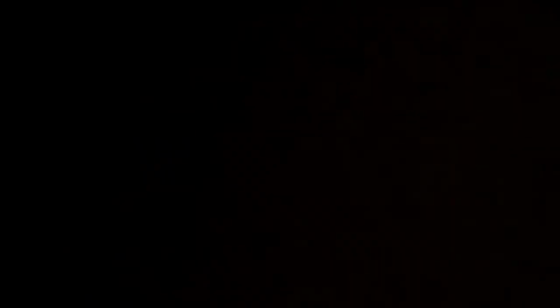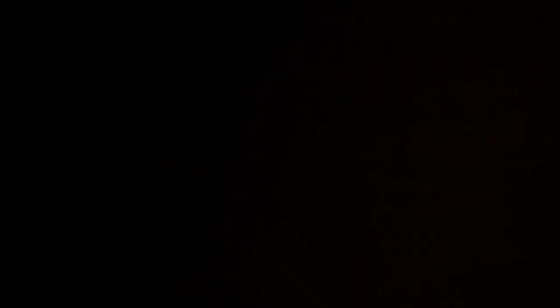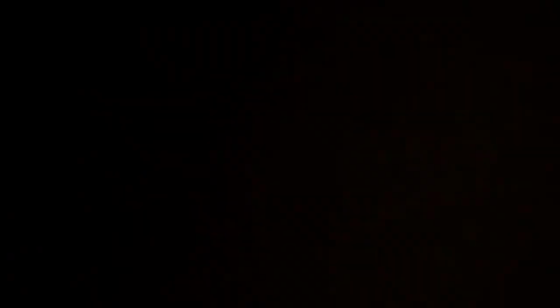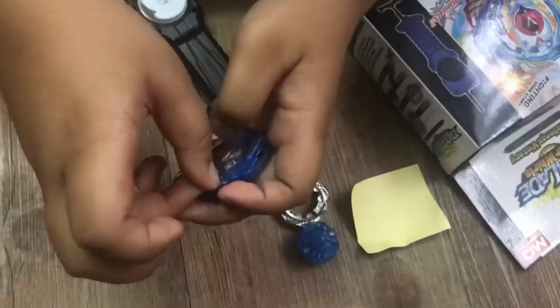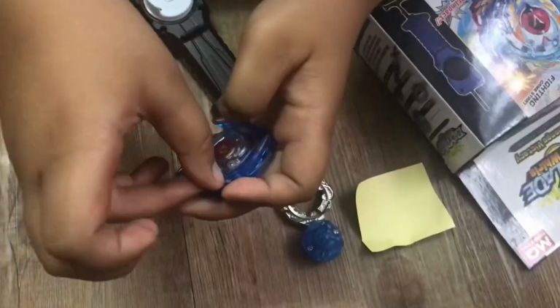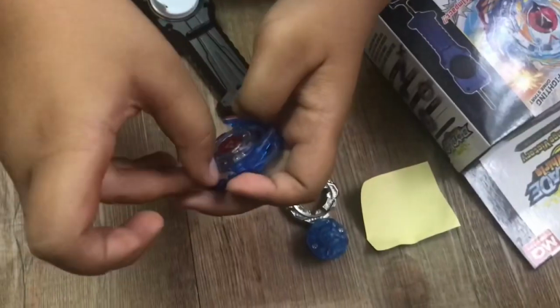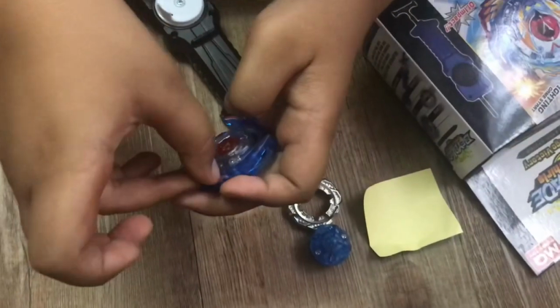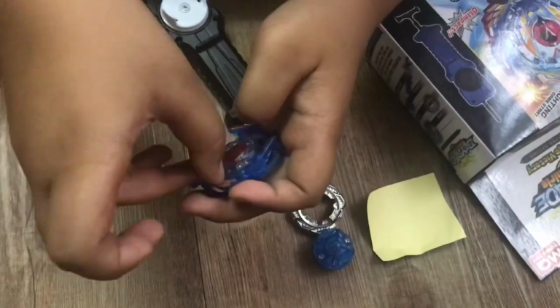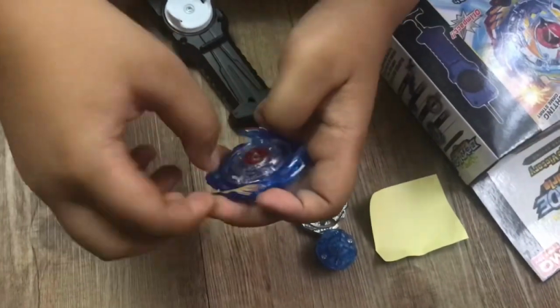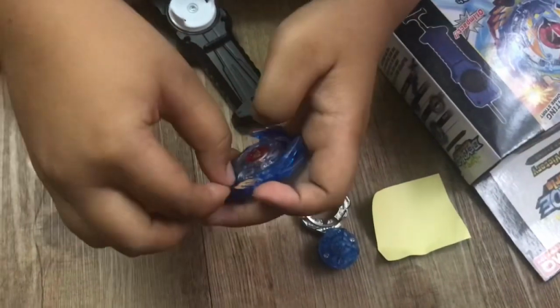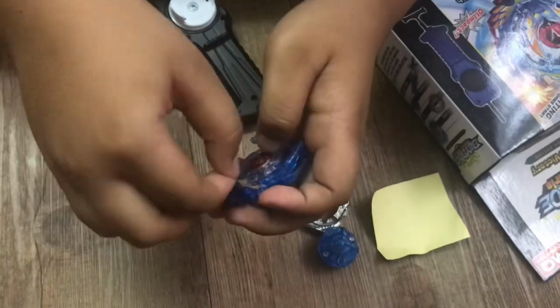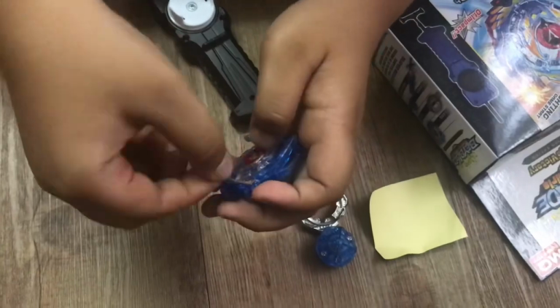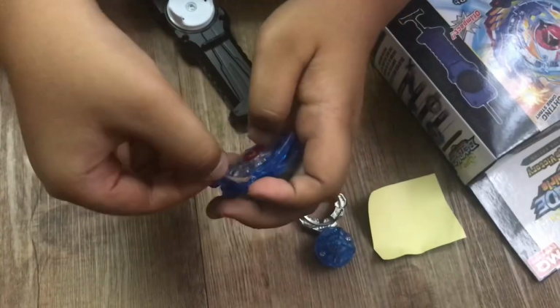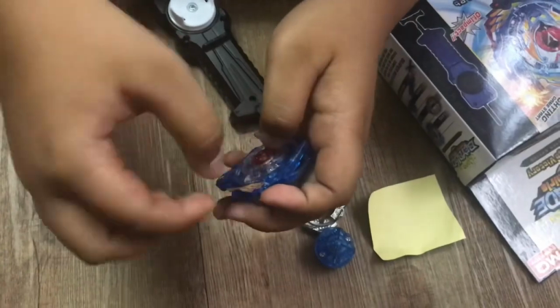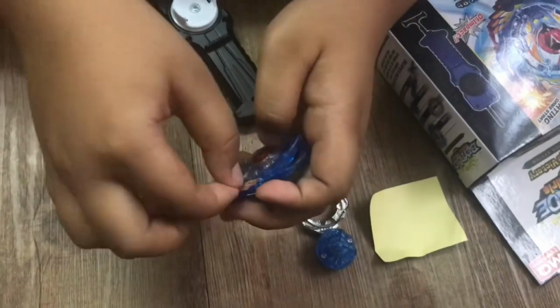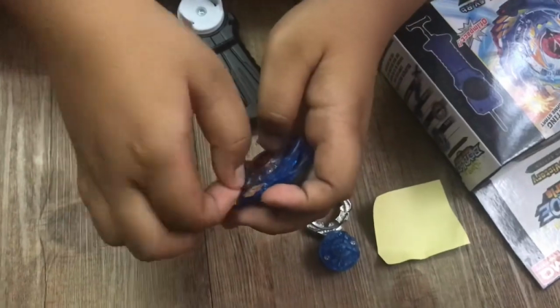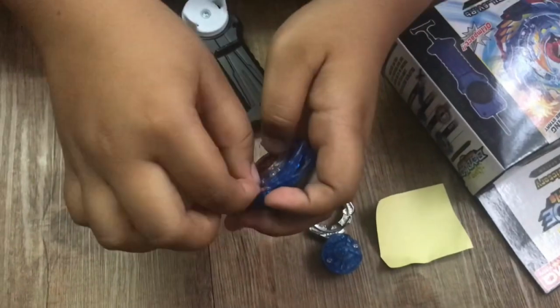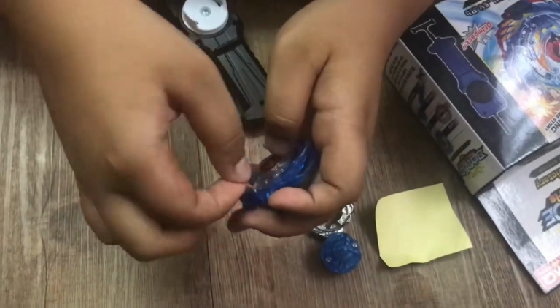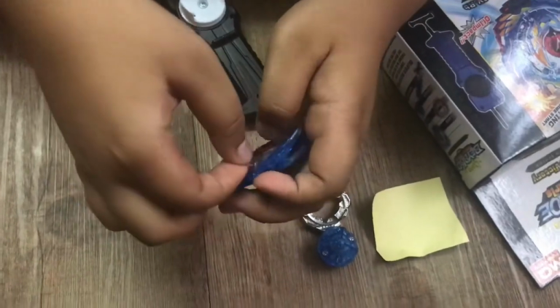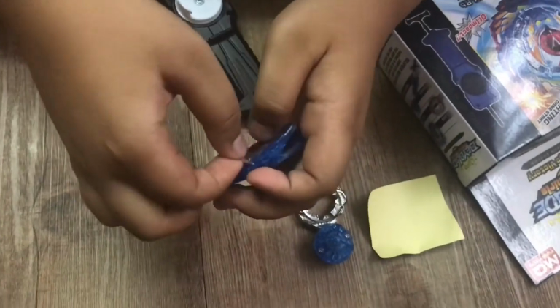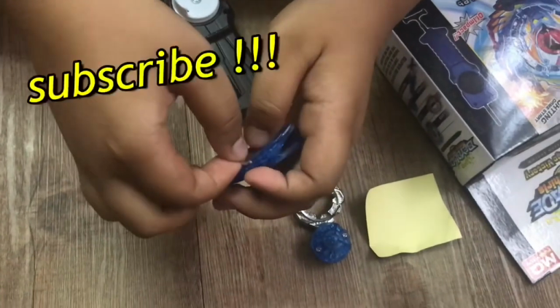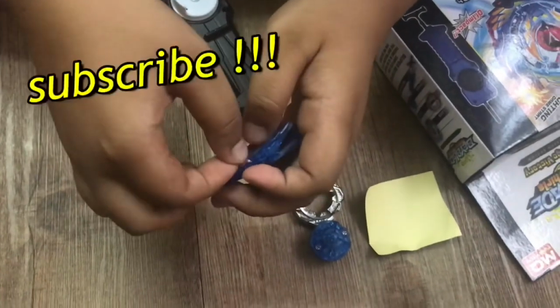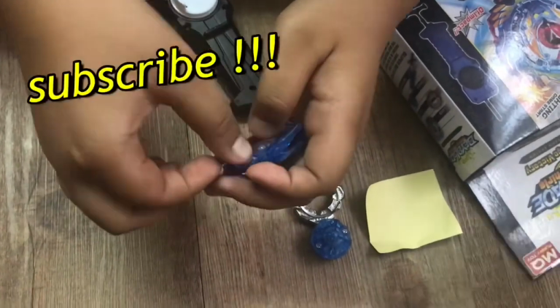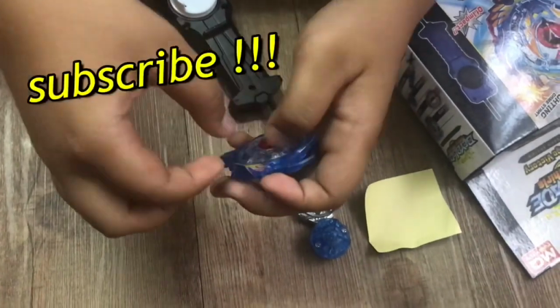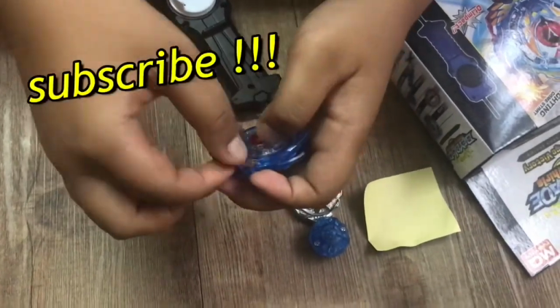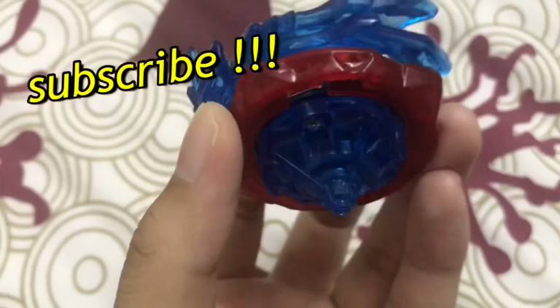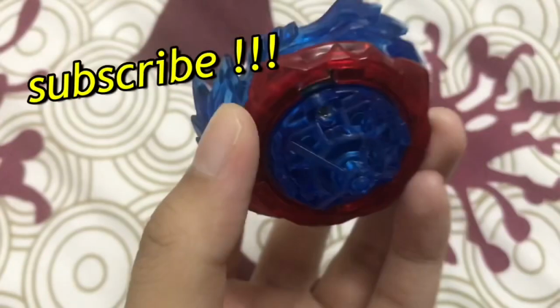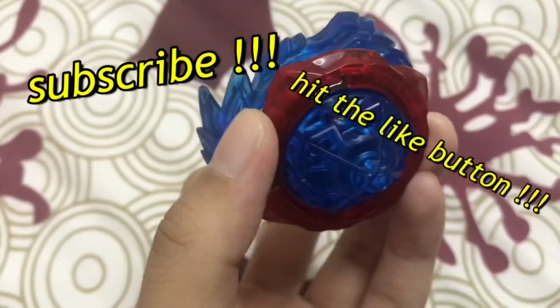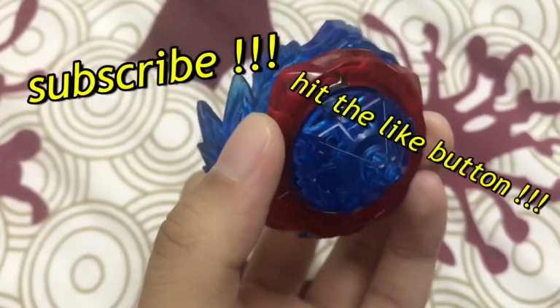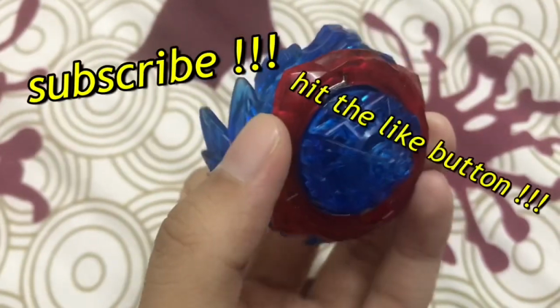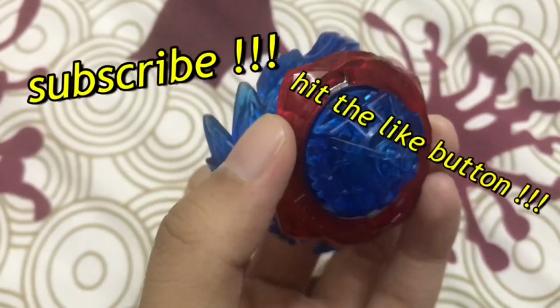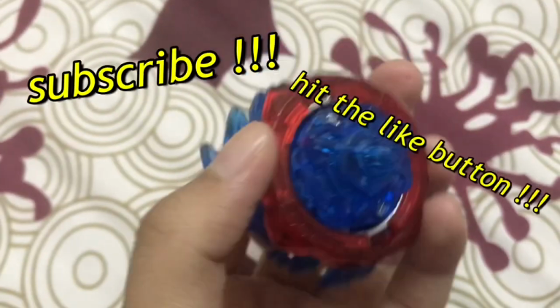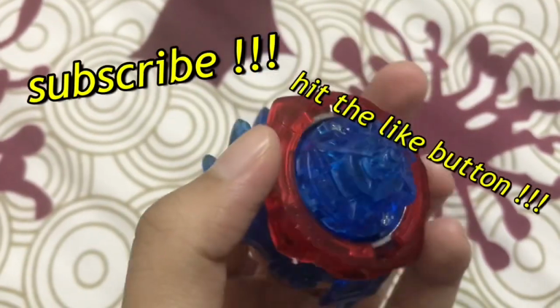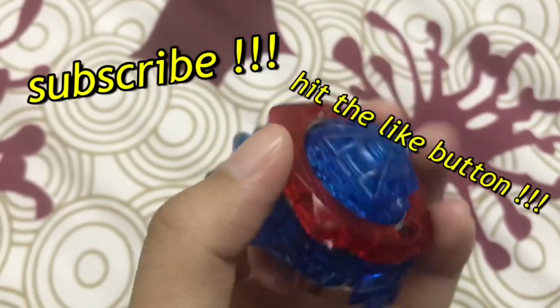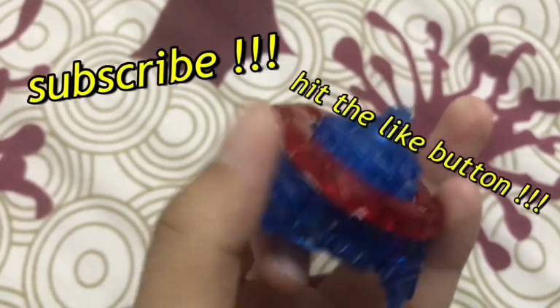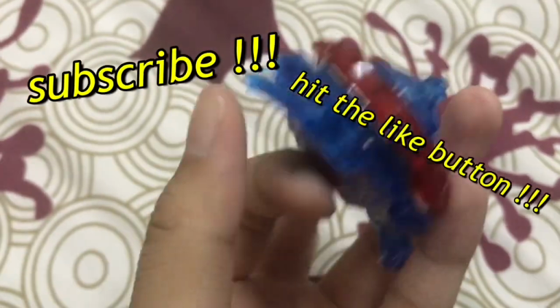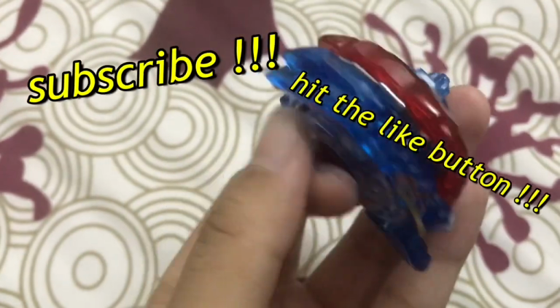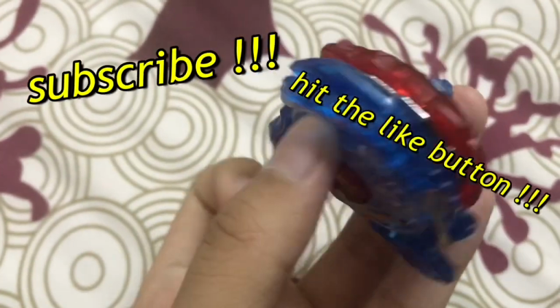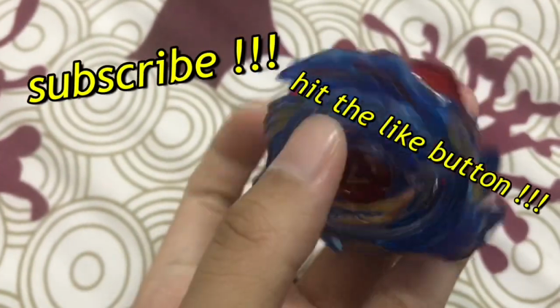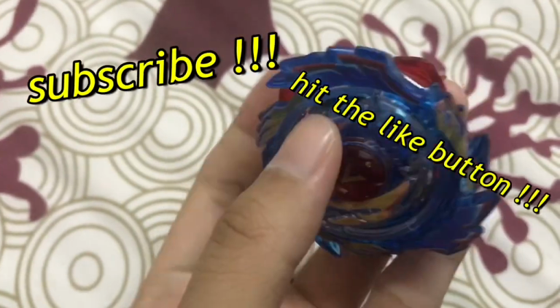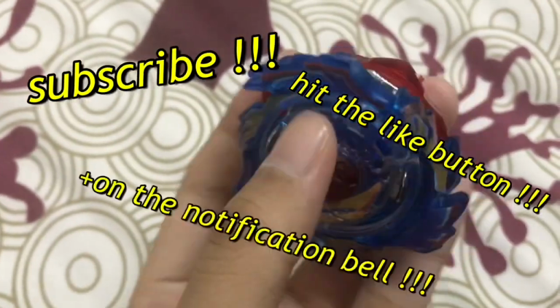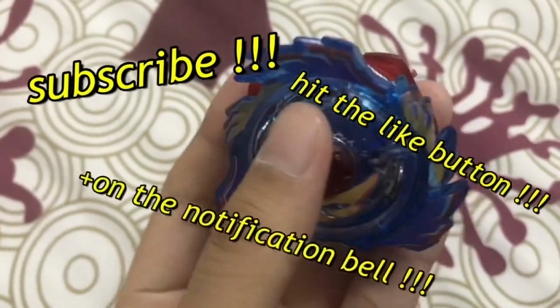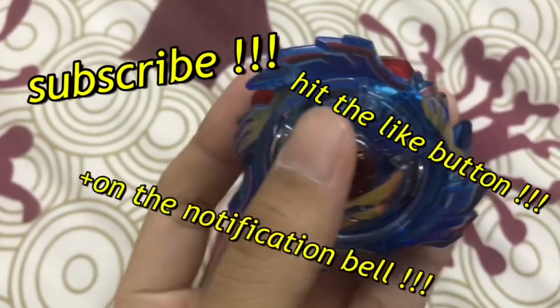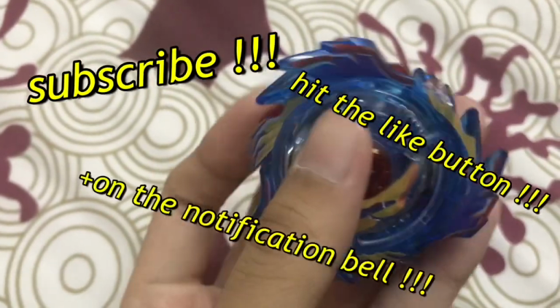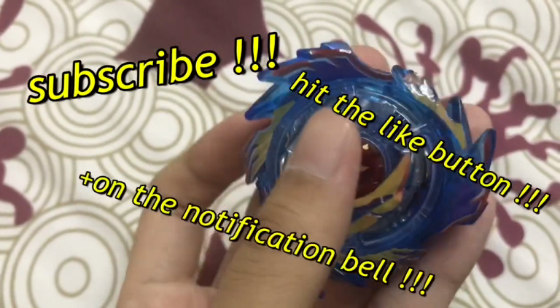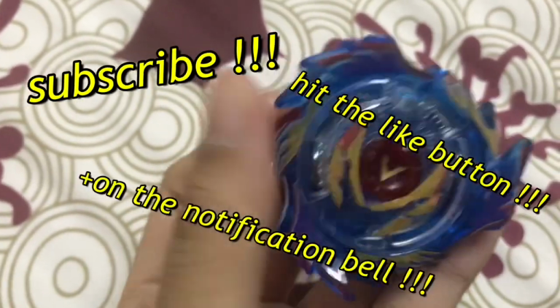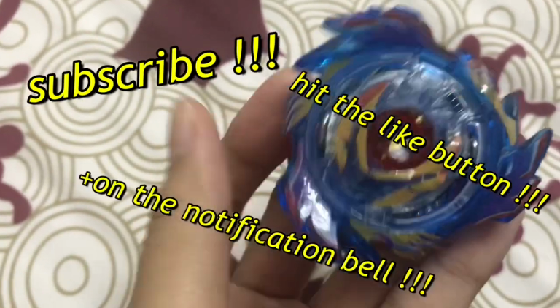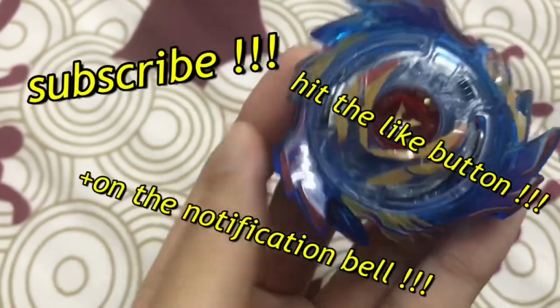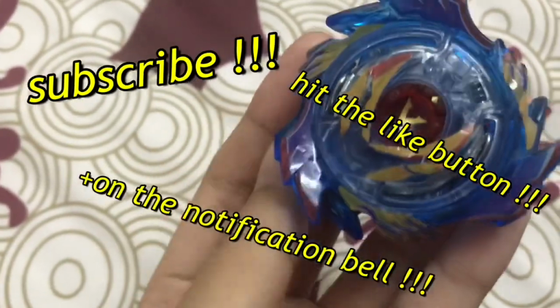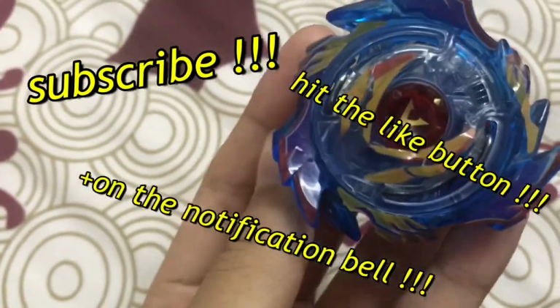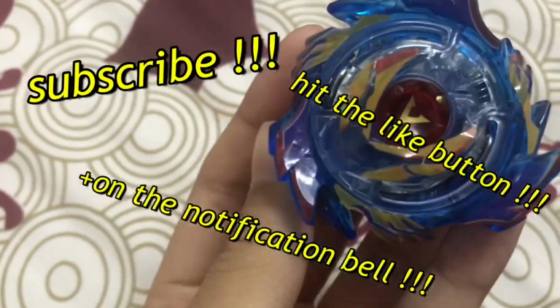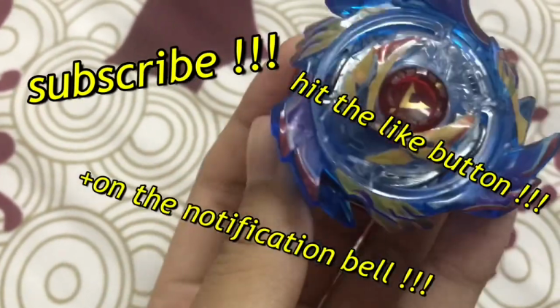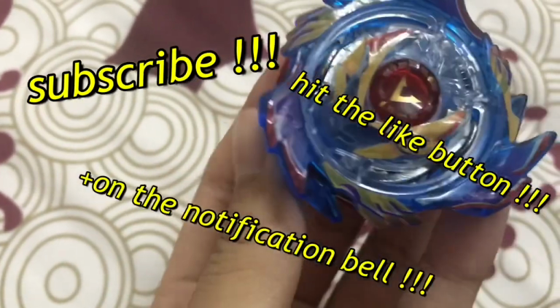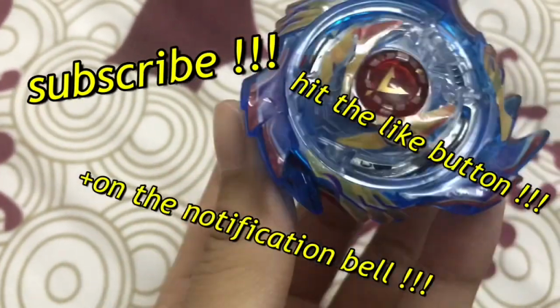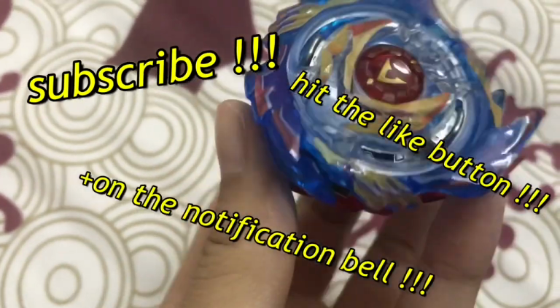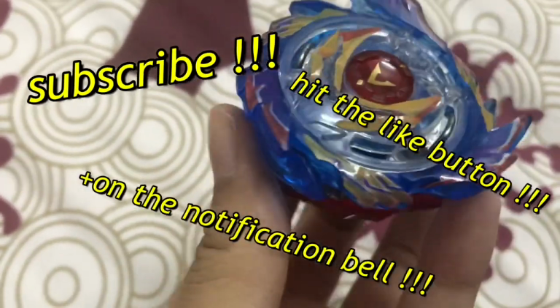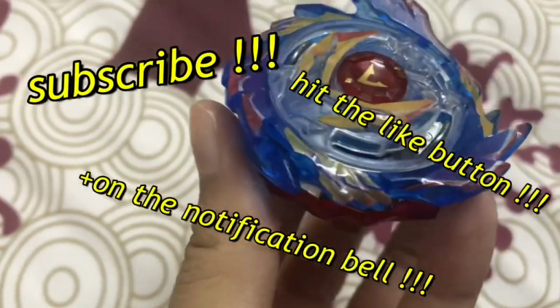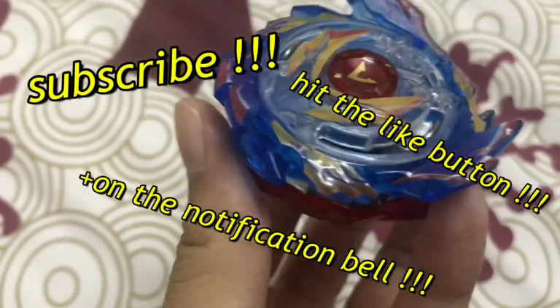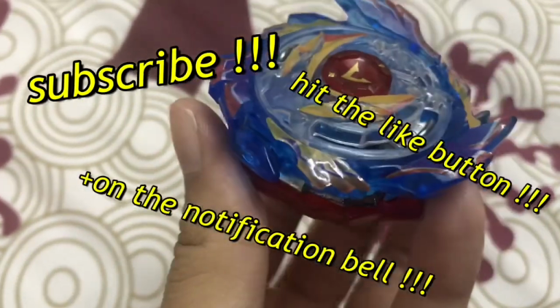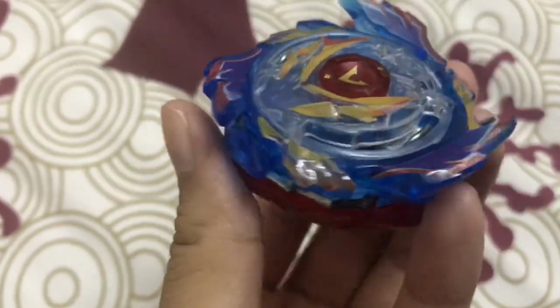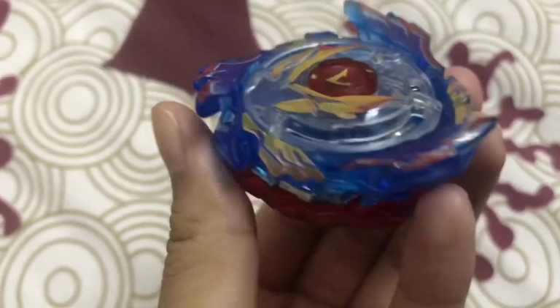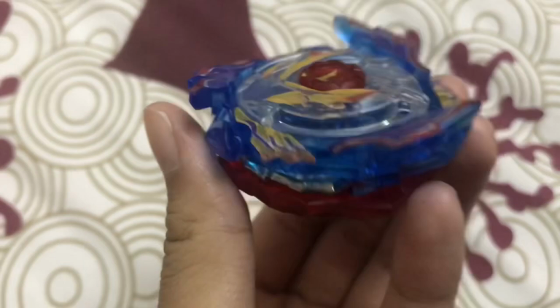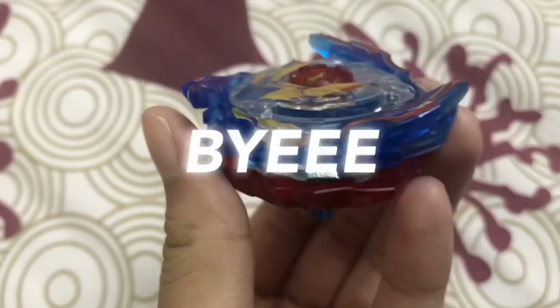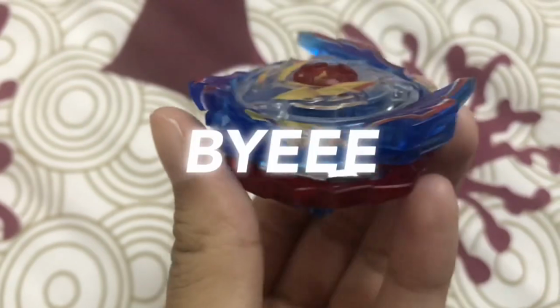Thanks for watching. Don't forget to subscribe. Hit the like button and the notification bell. Bye!